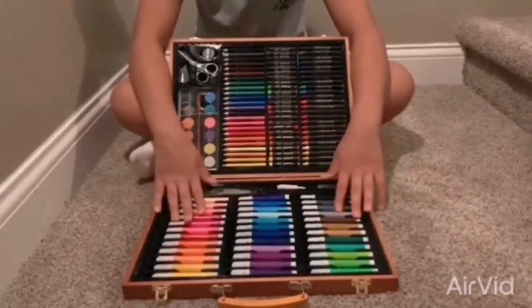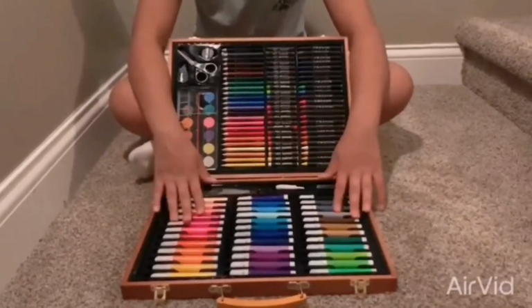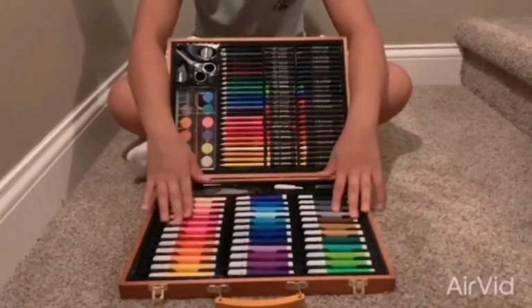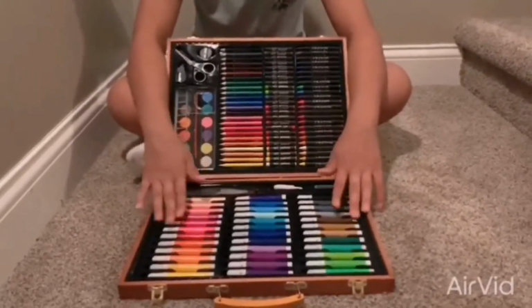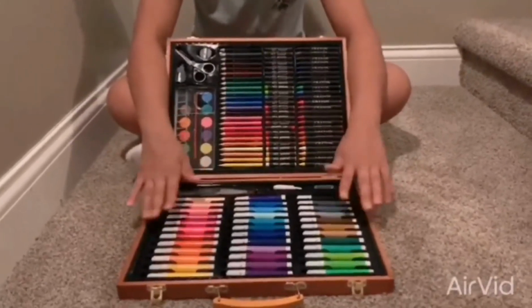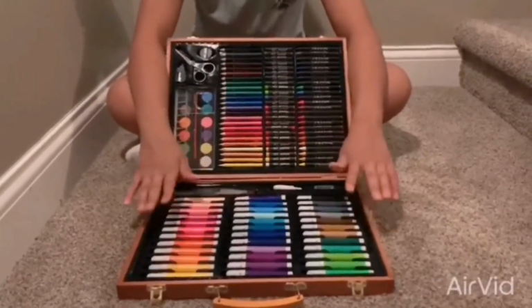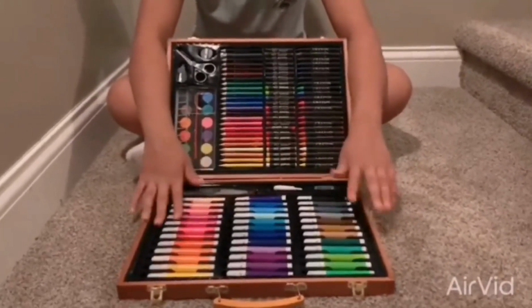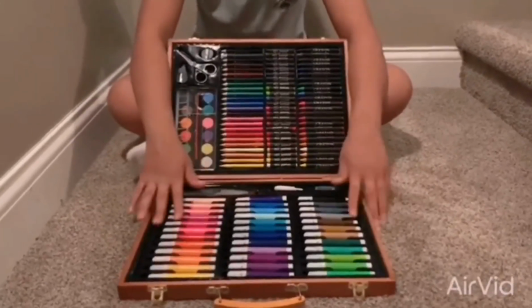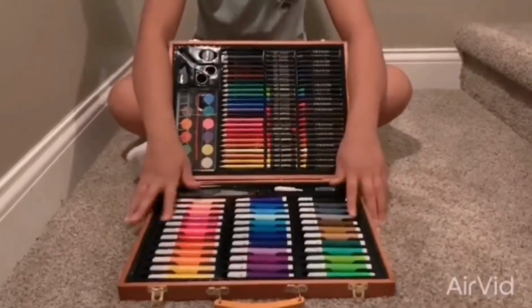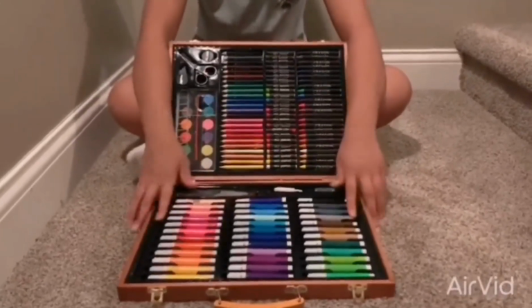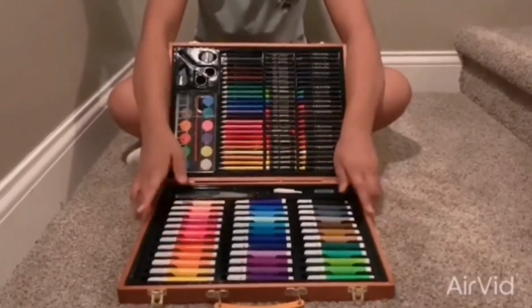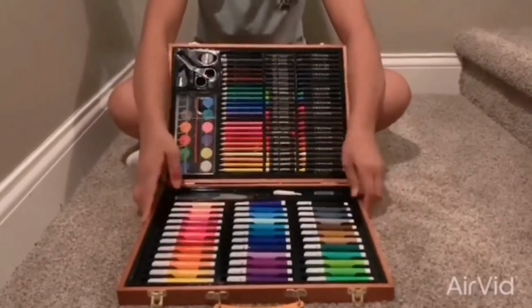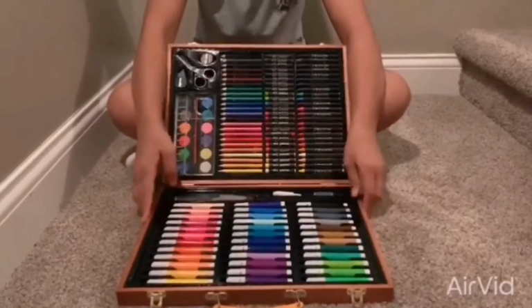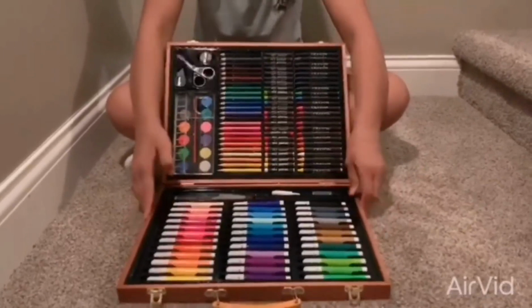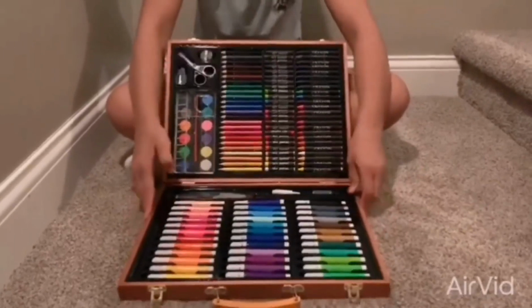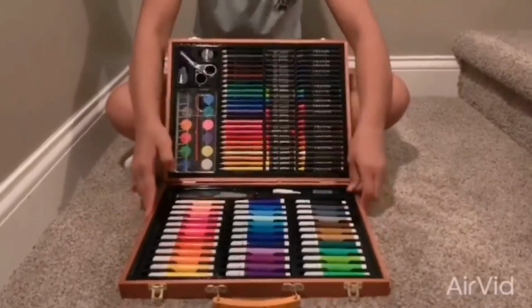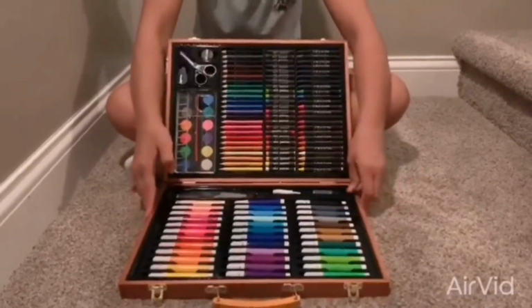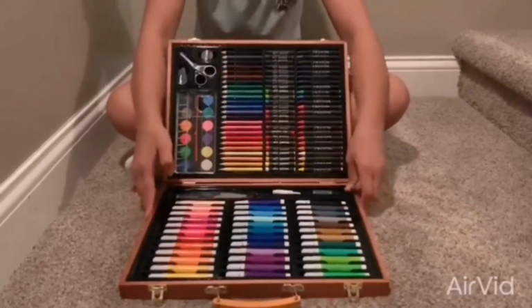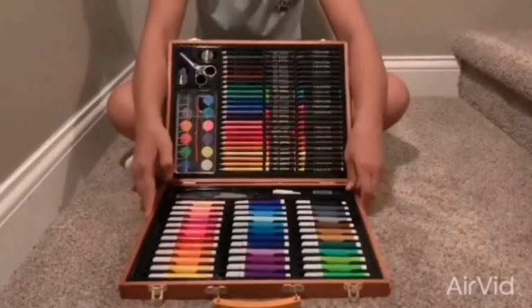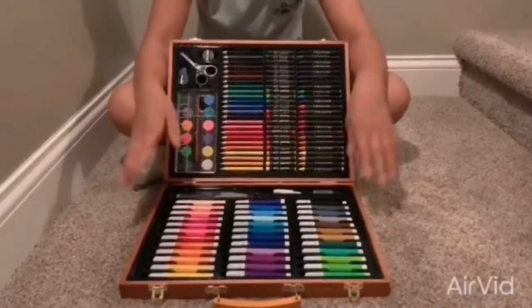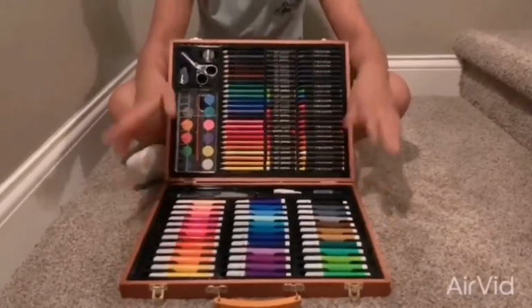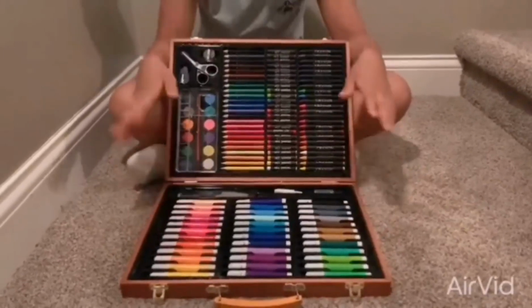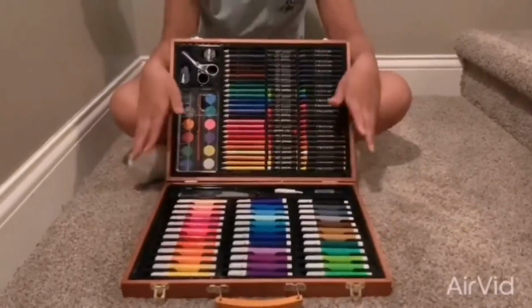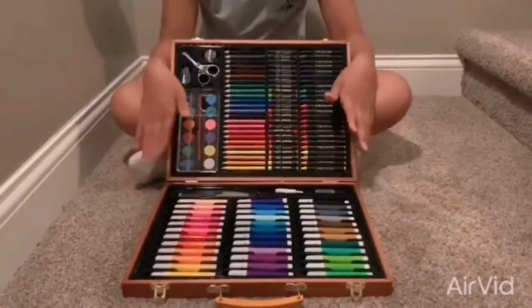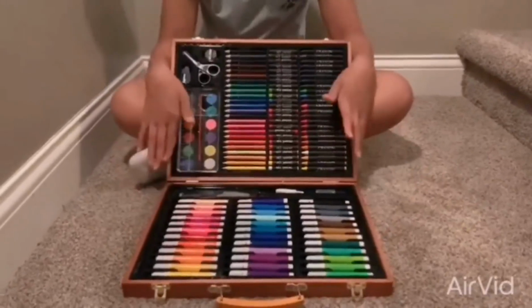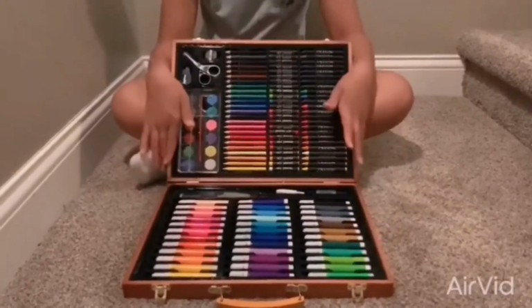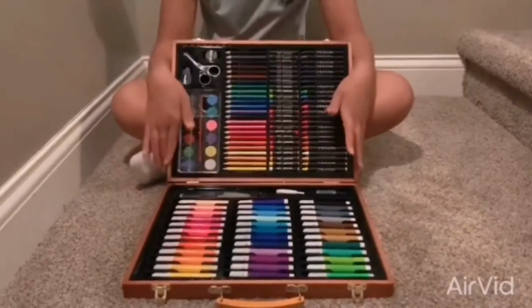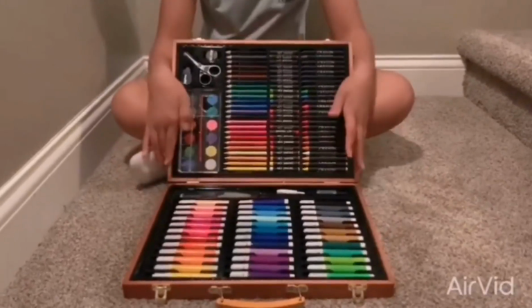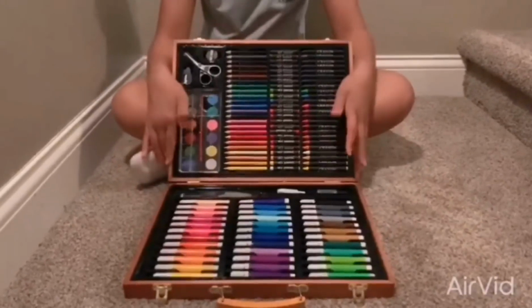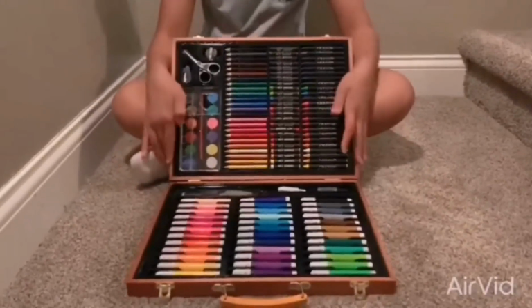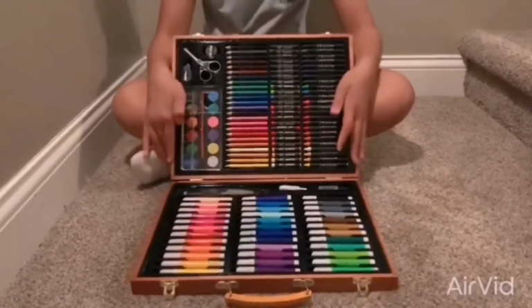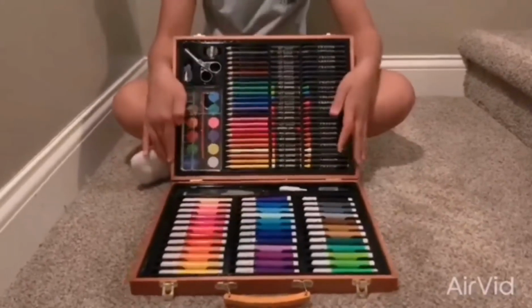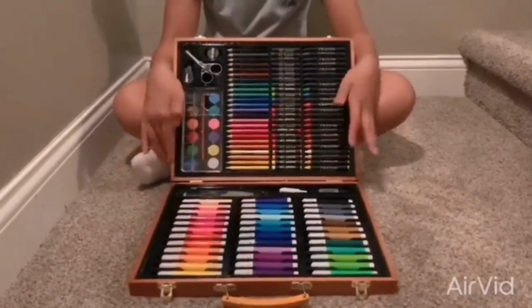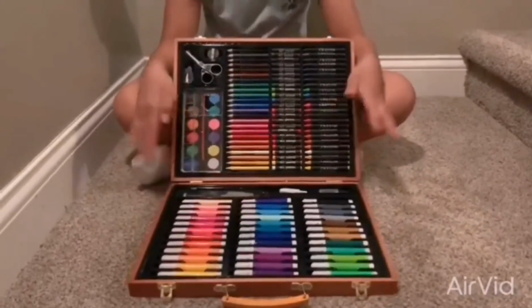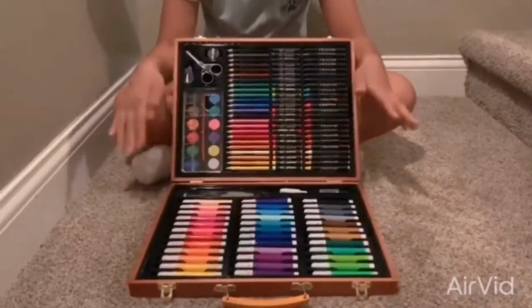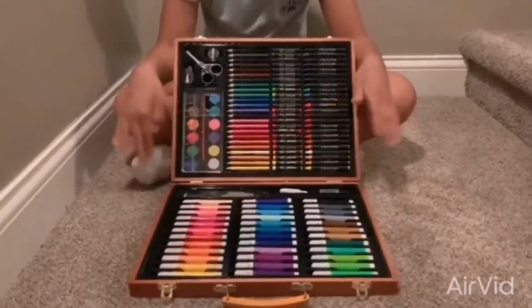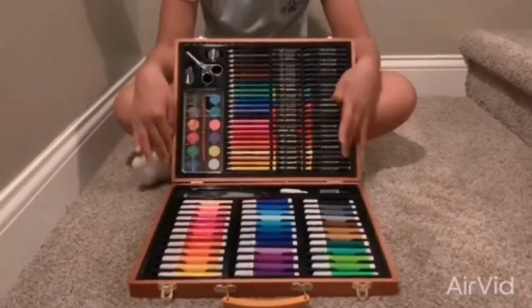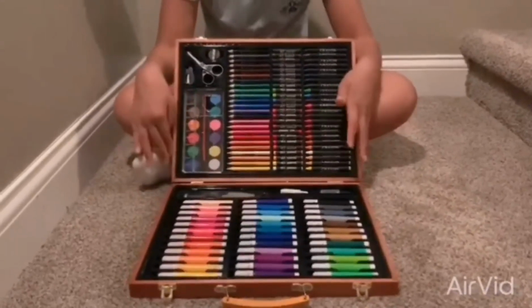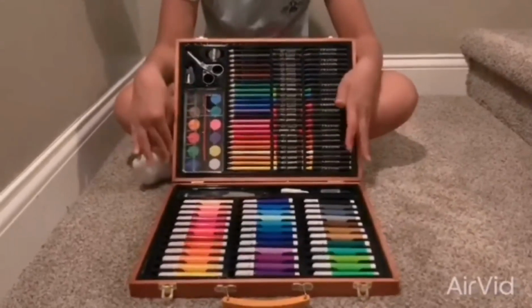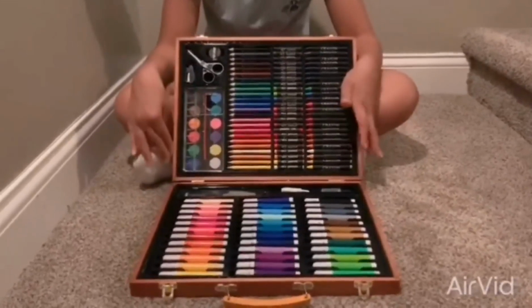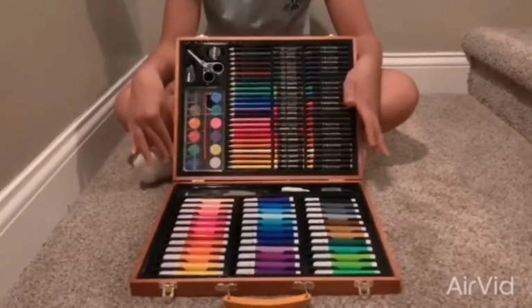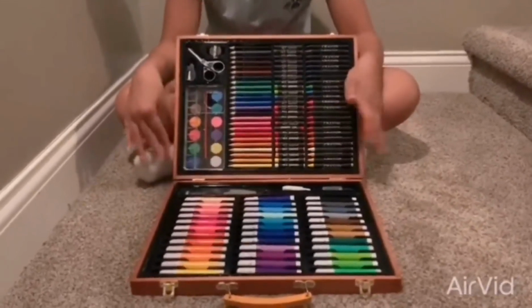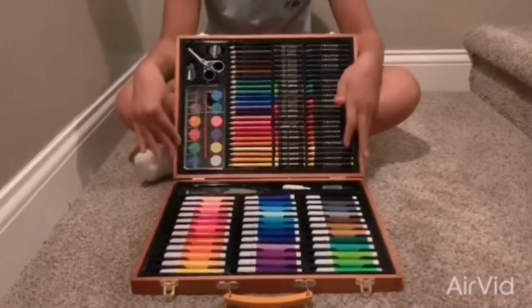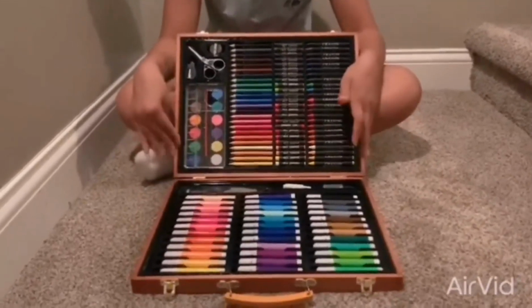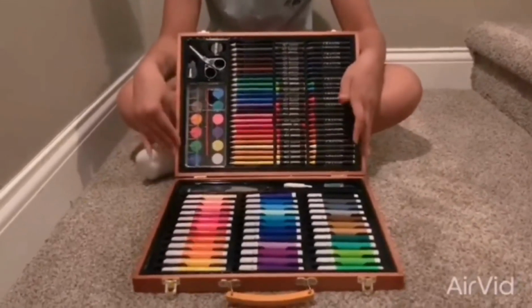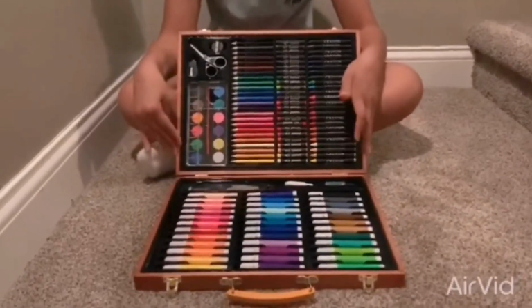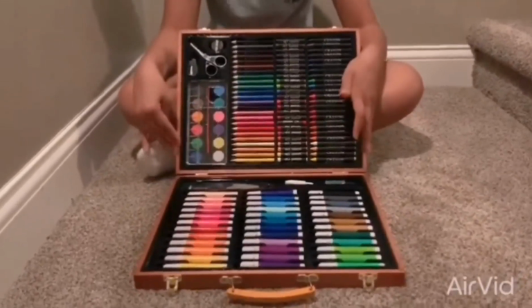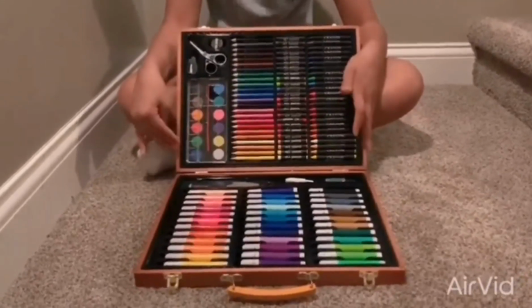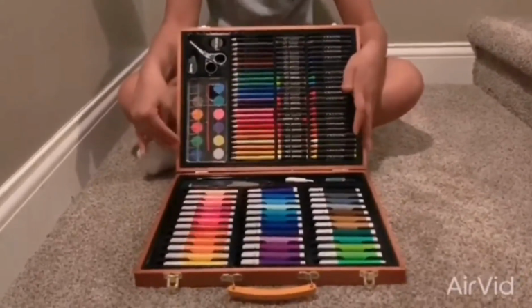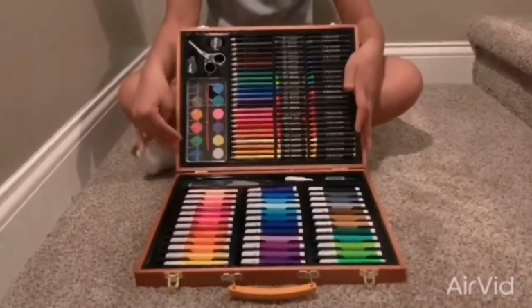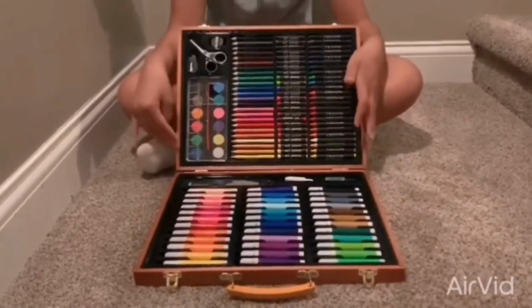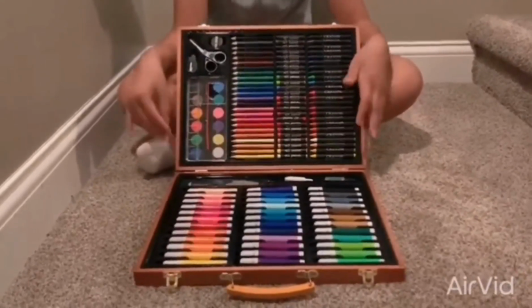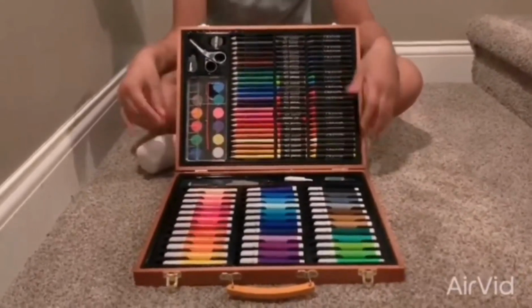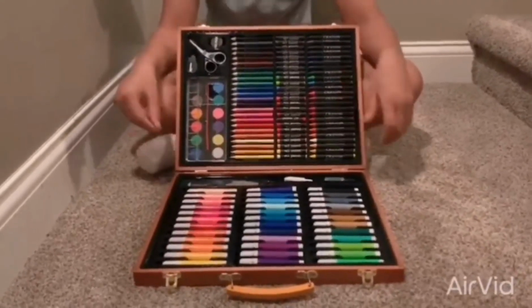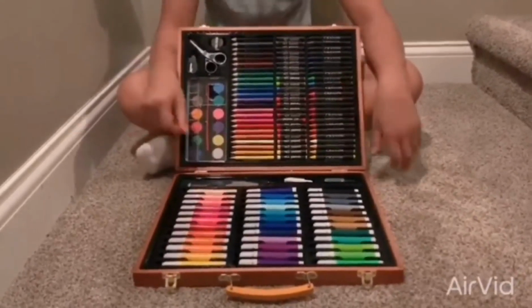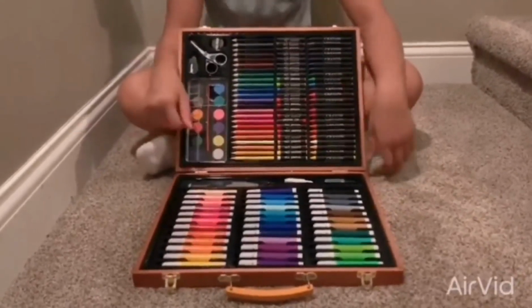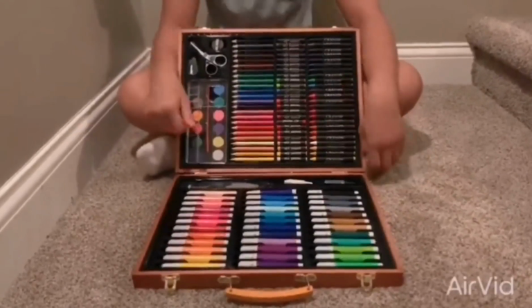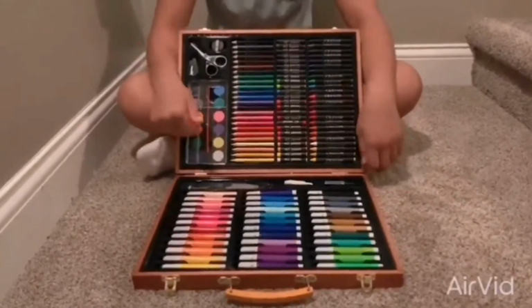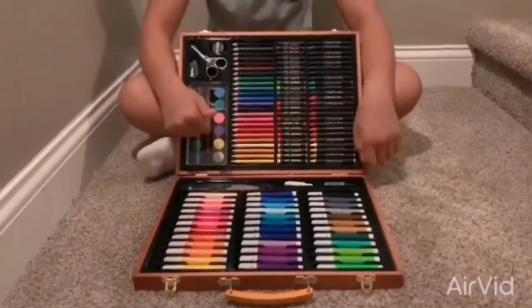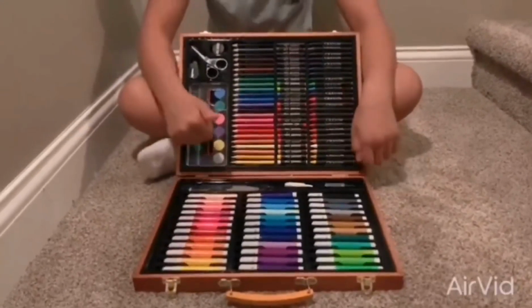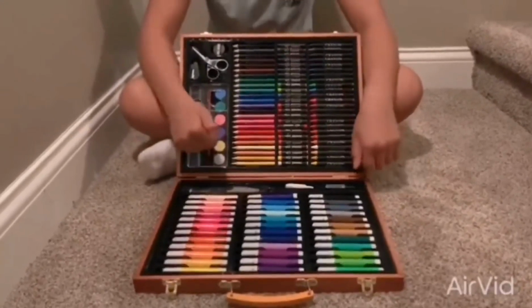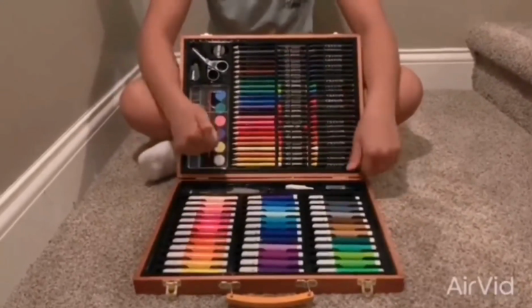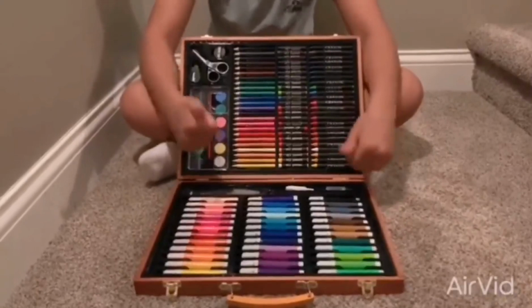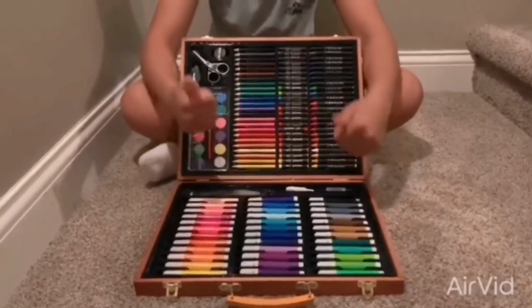And then there's a whole bunch of different colored markers and I really like it because I can do lots of different art projects with it and I'll be back when I draw a picture.